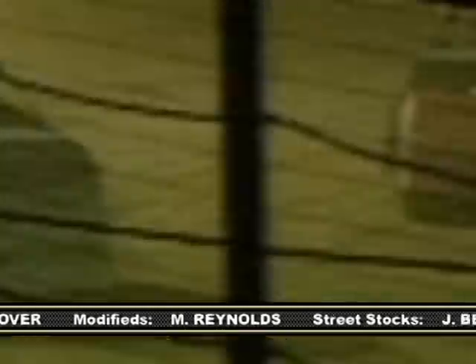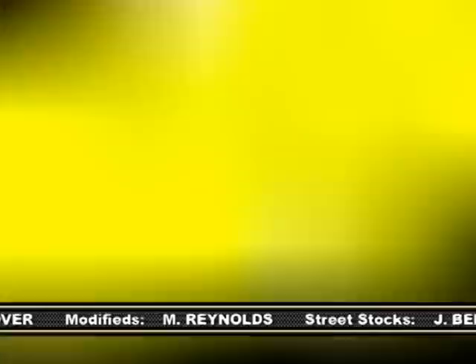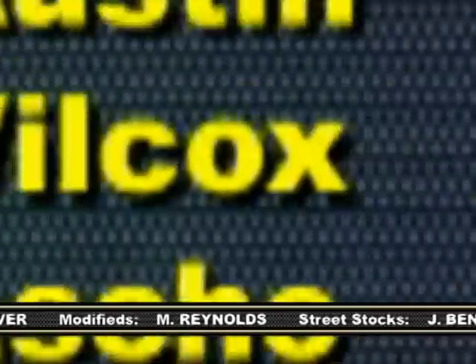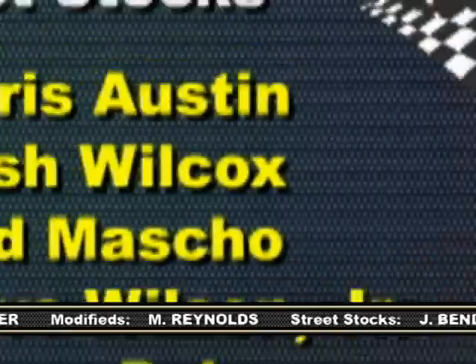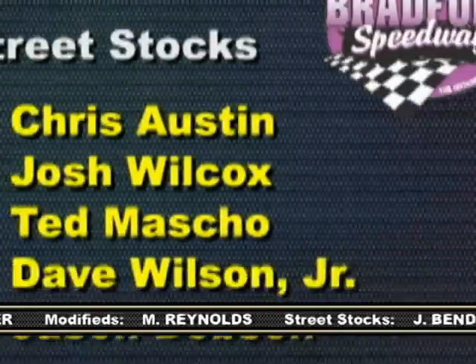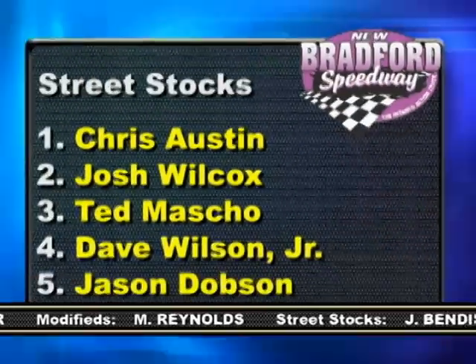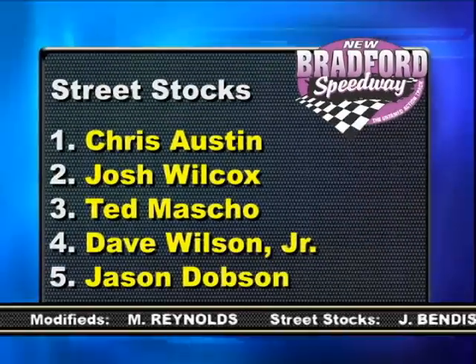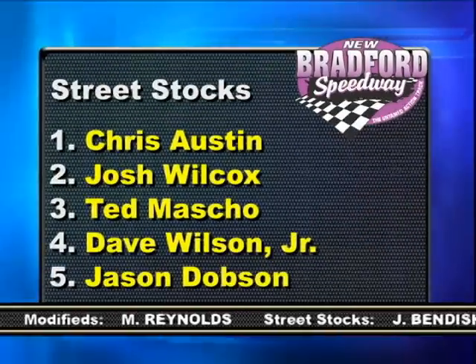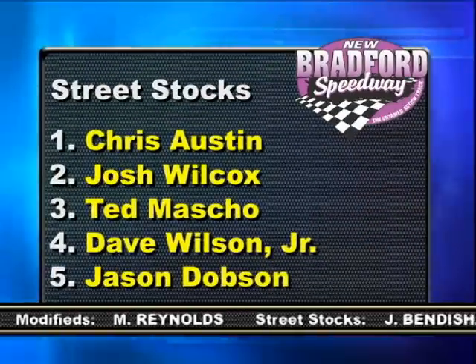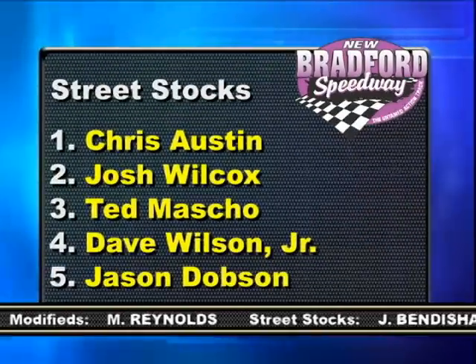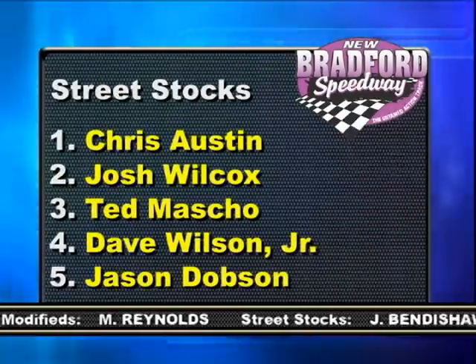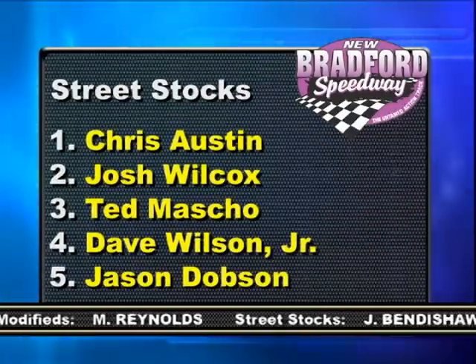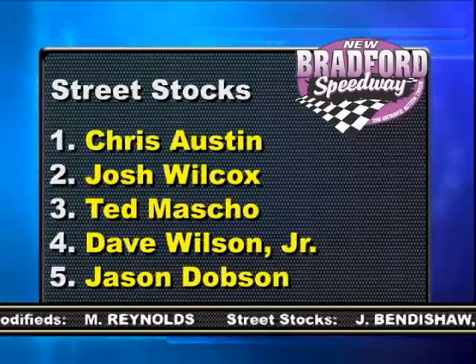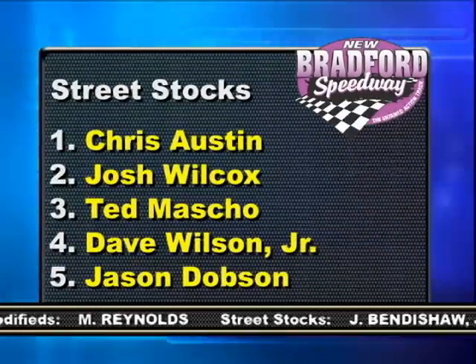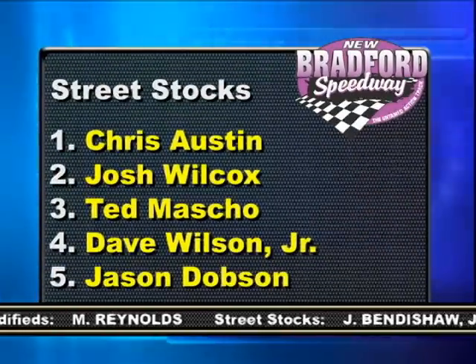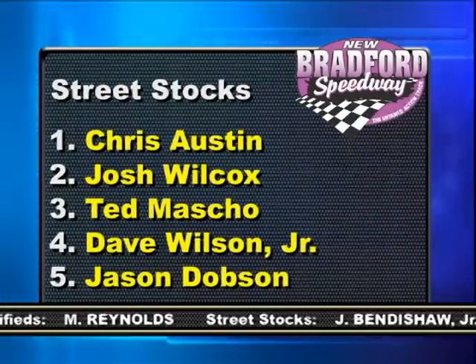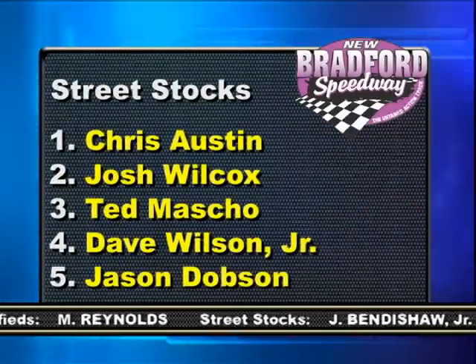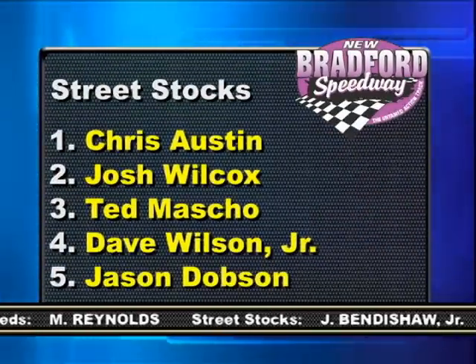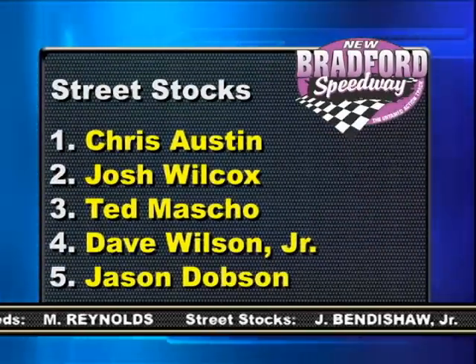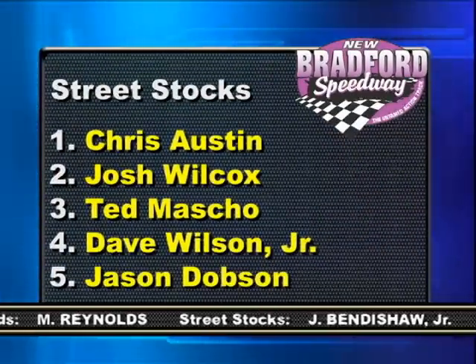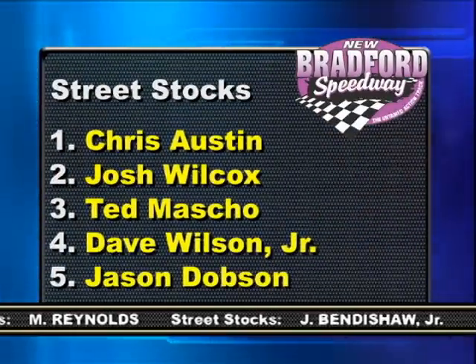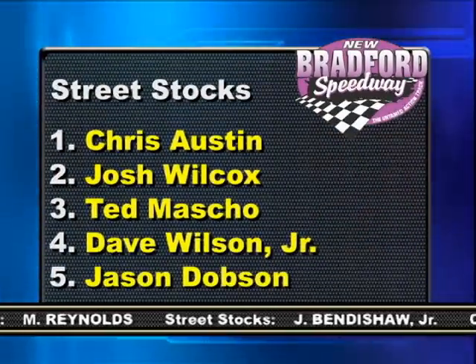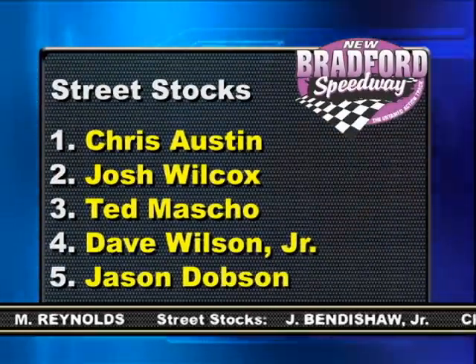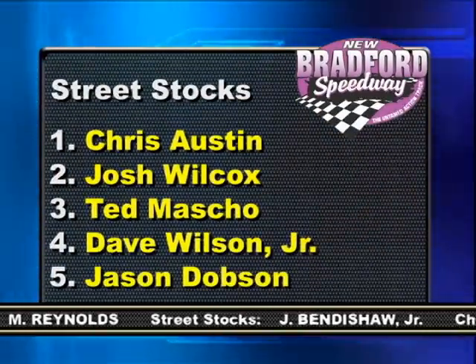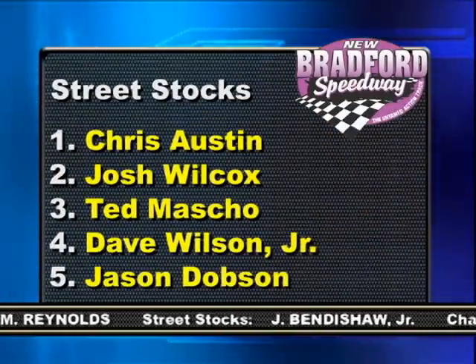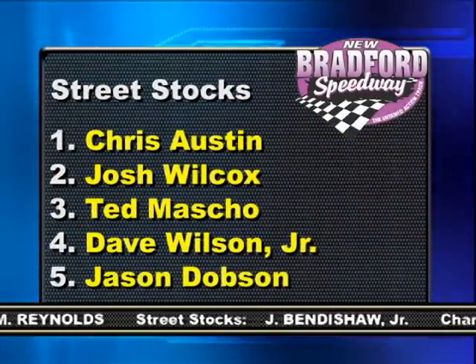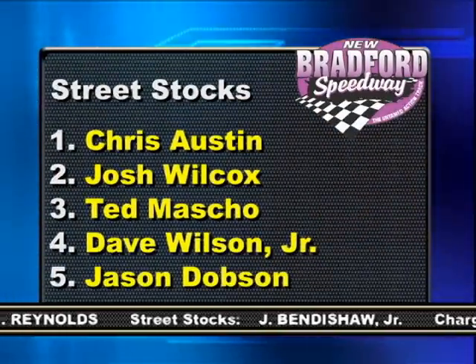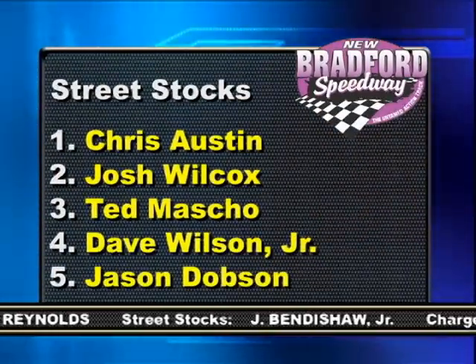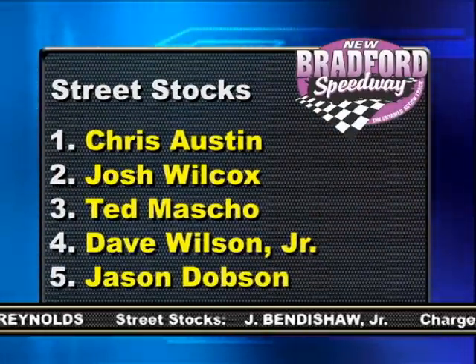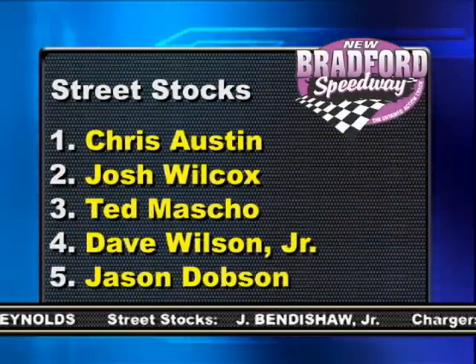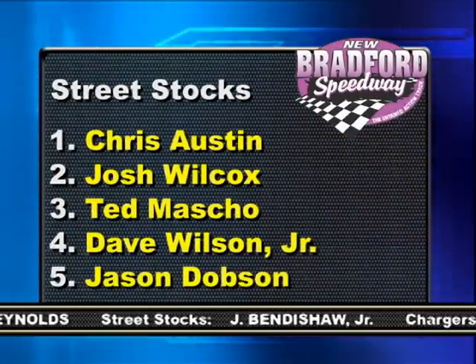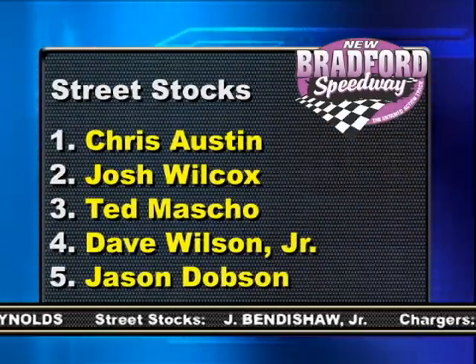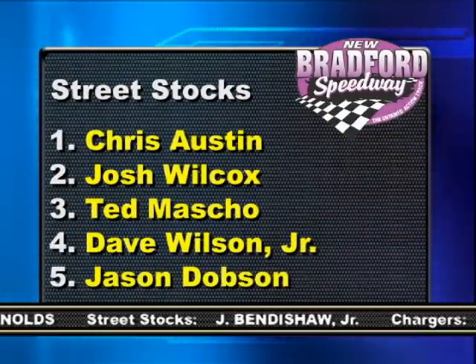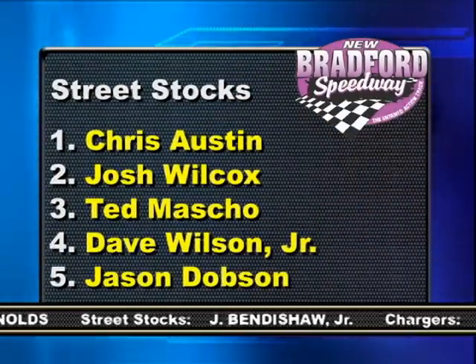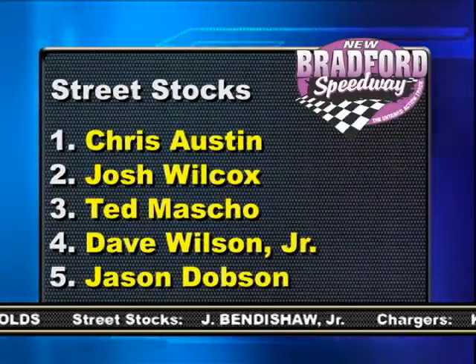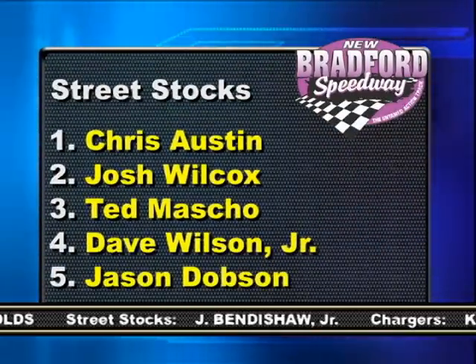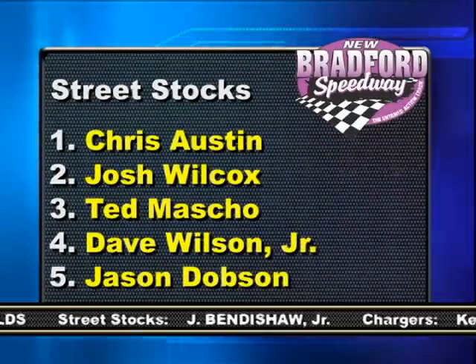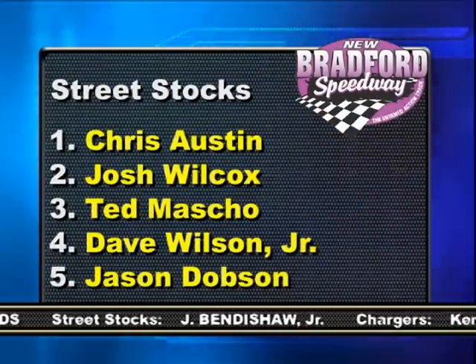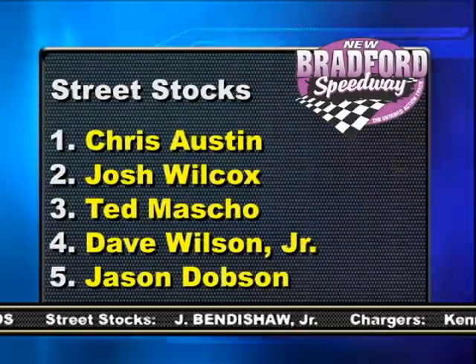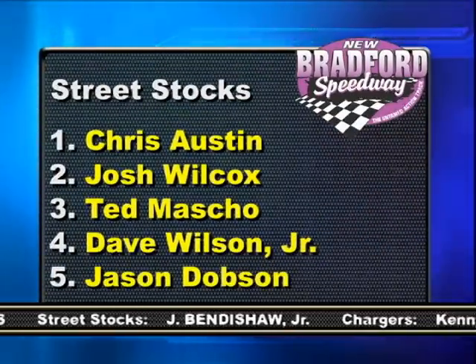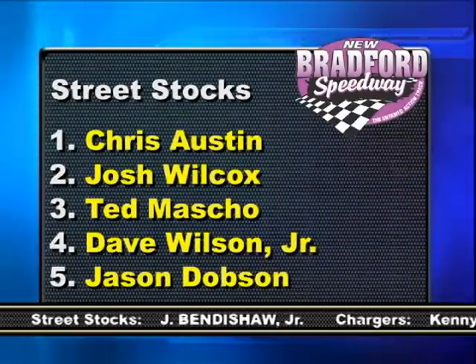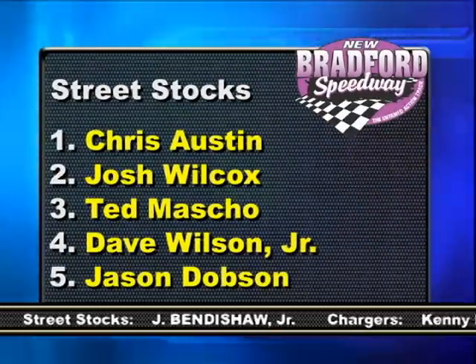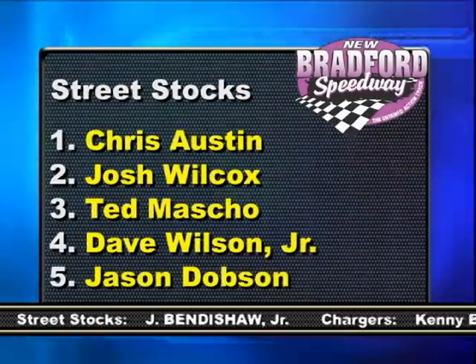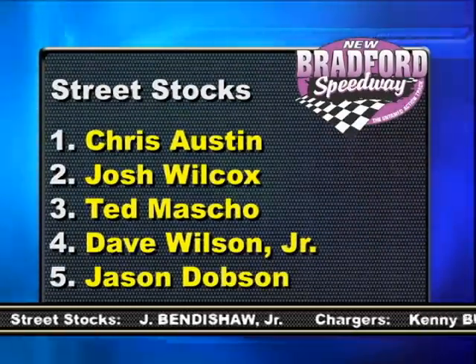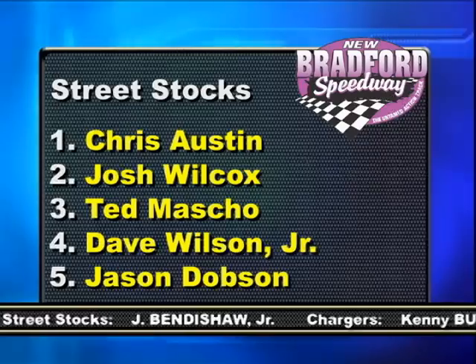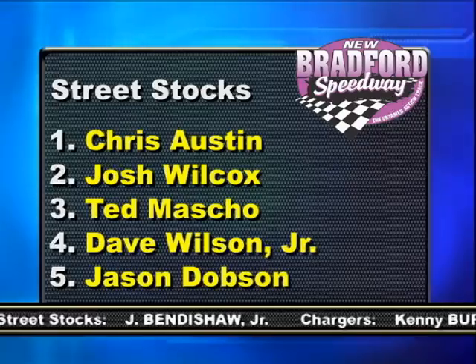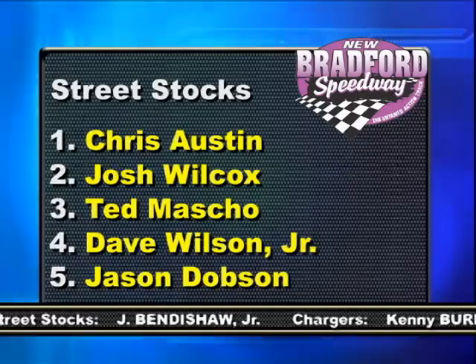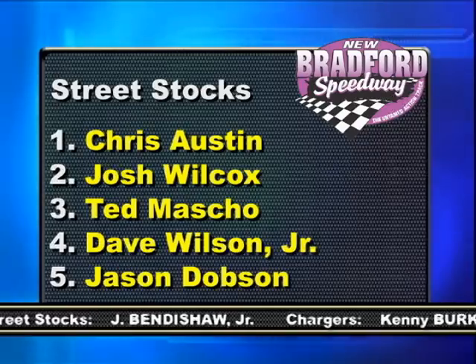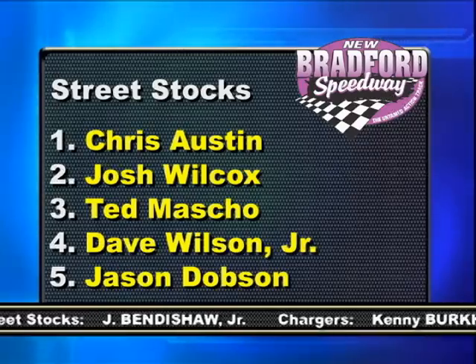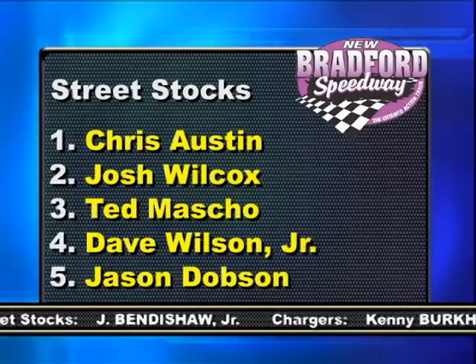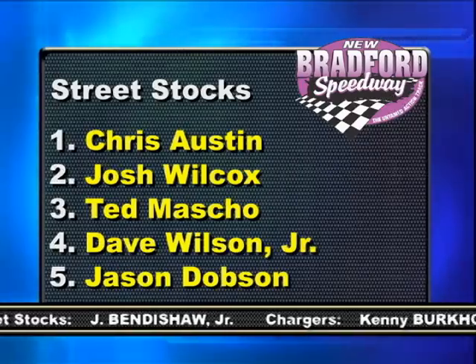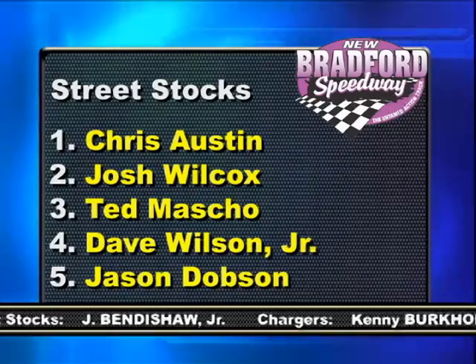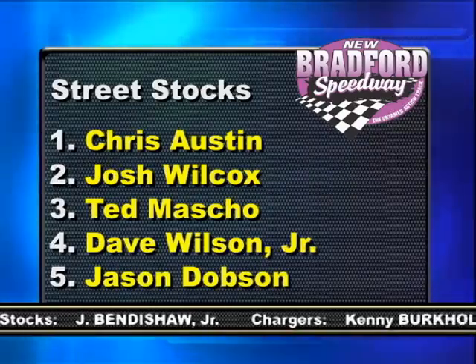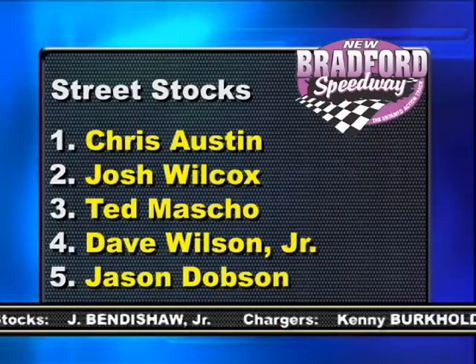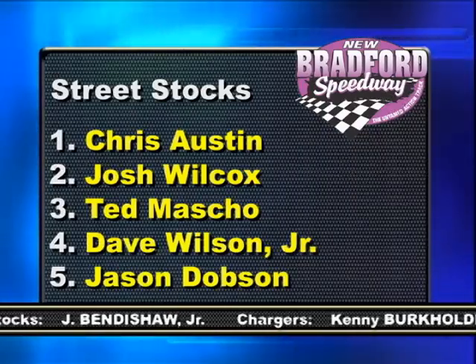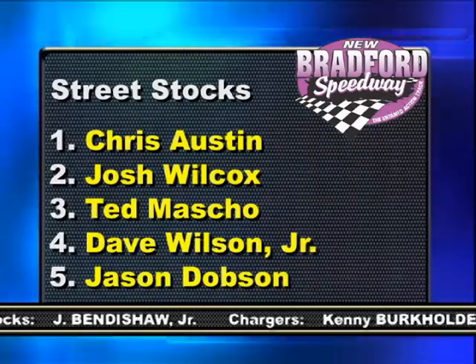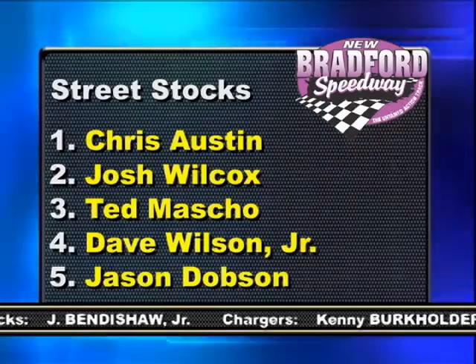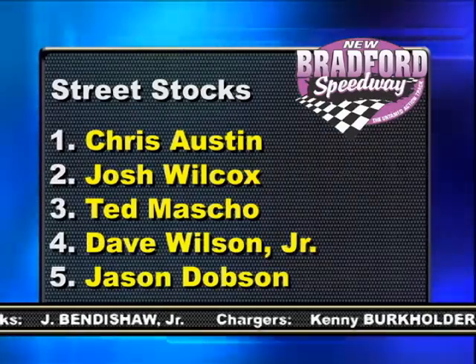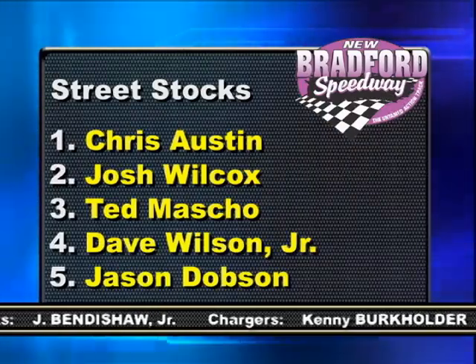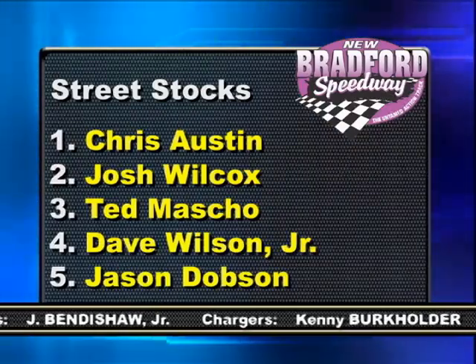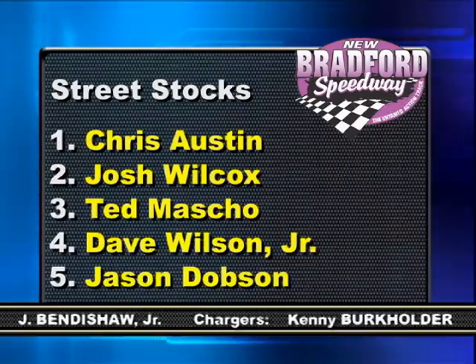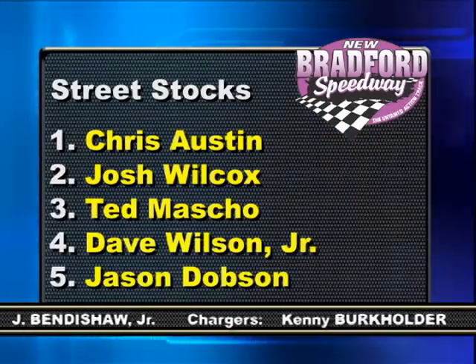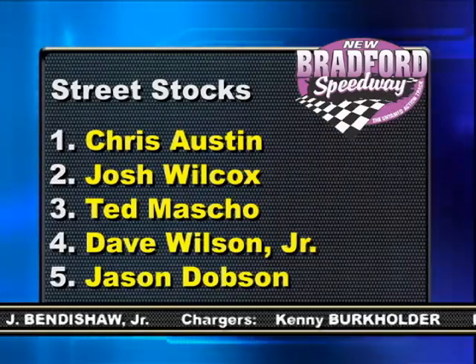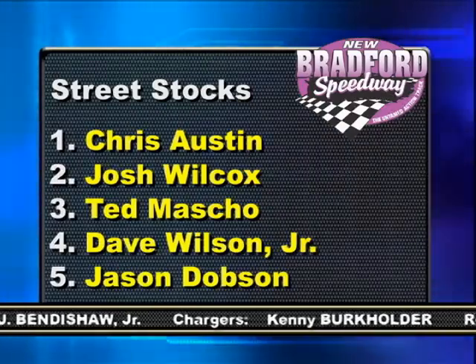In the street stocks, it is Chris Austin victorious over Josh Wilcox, Ted Mascho, Dave Wilson Jr., and Jason Dobson.